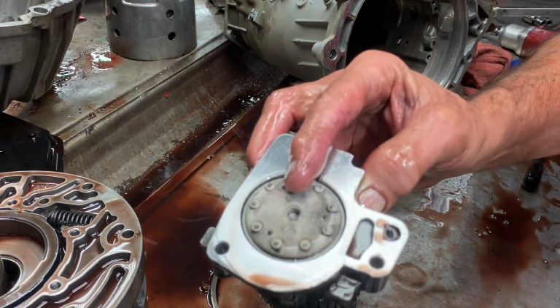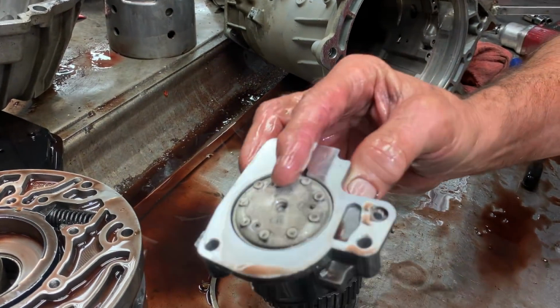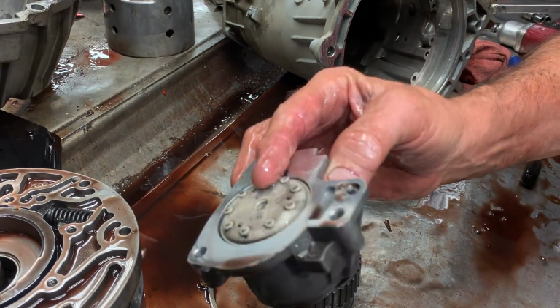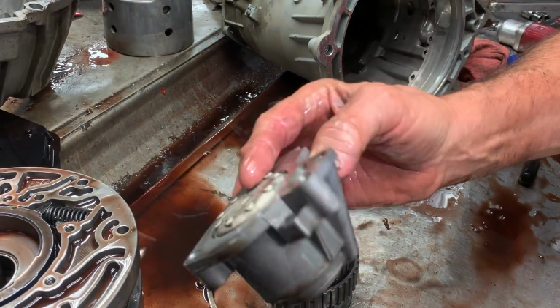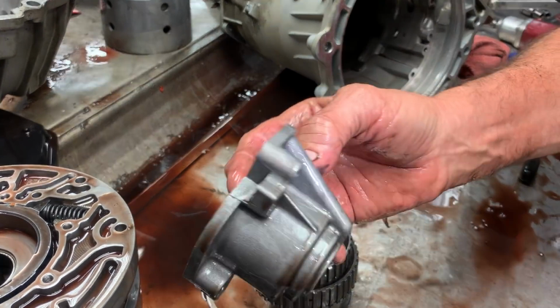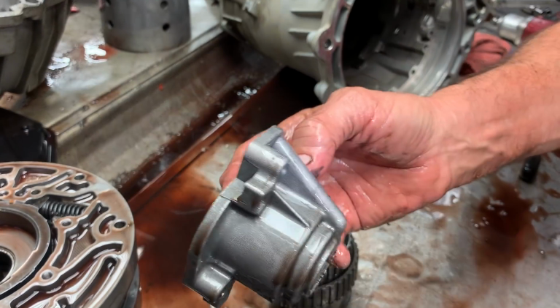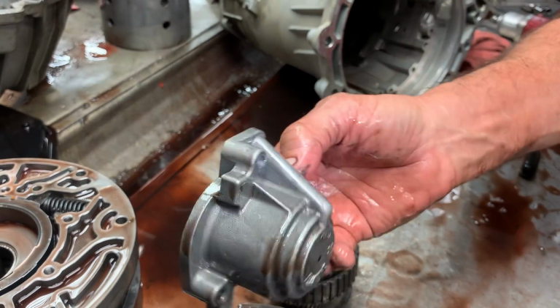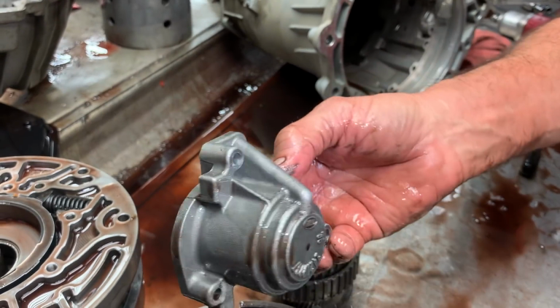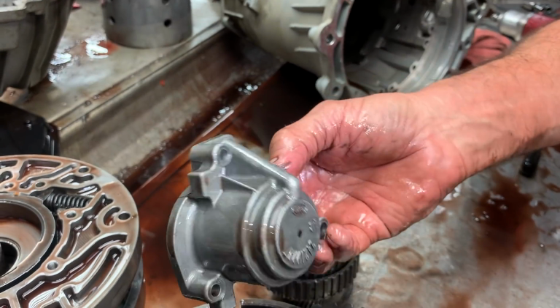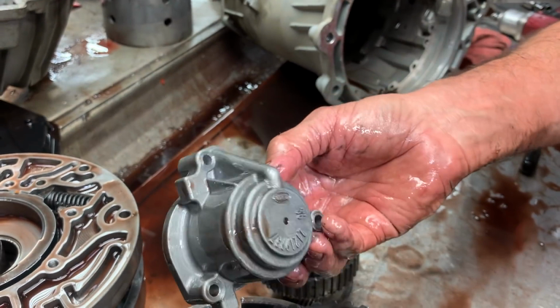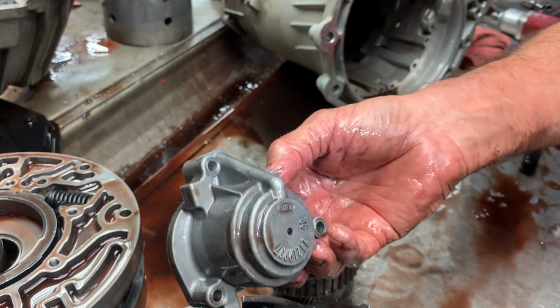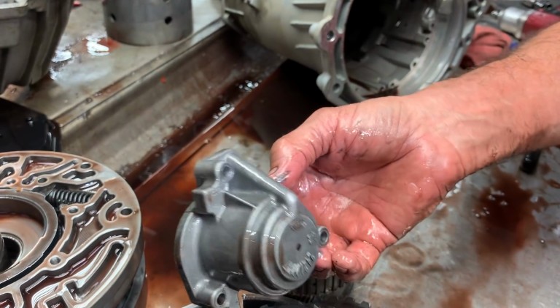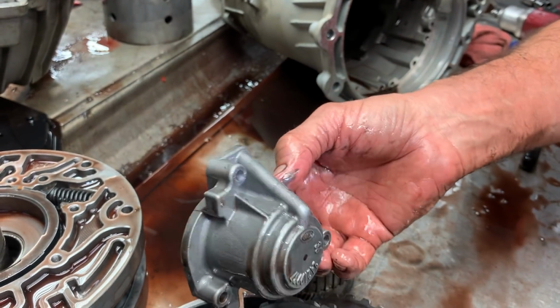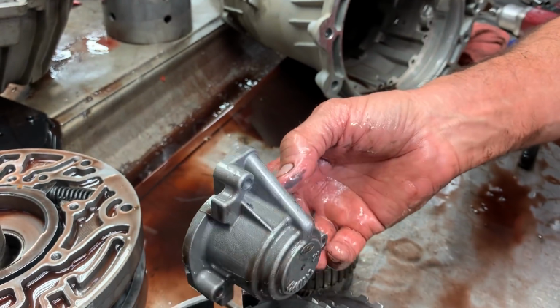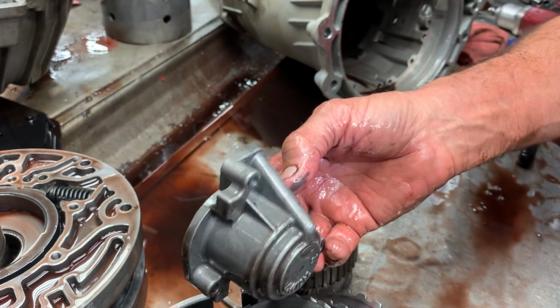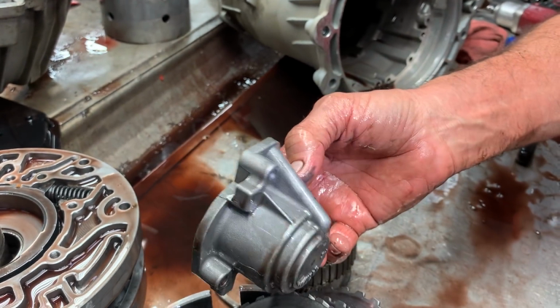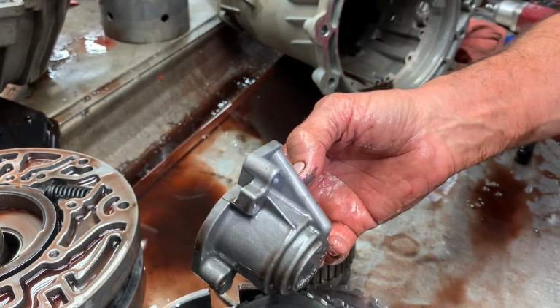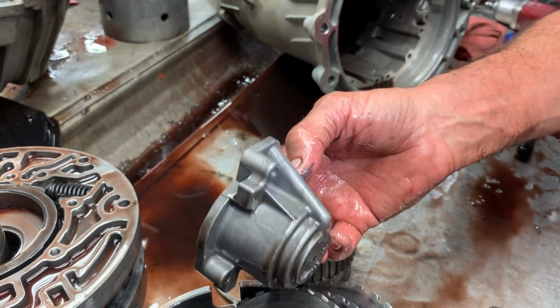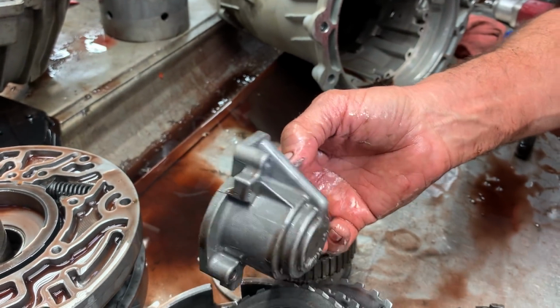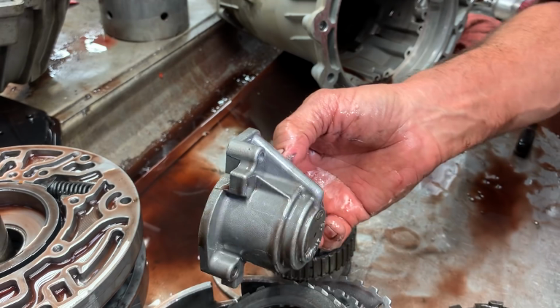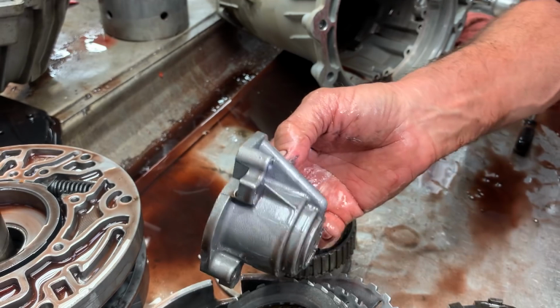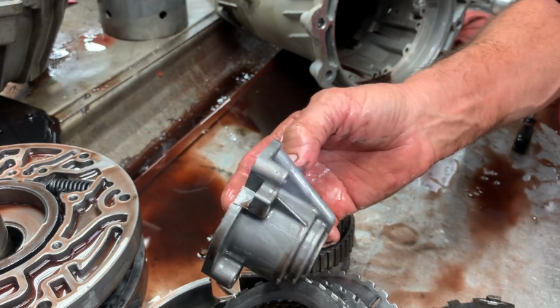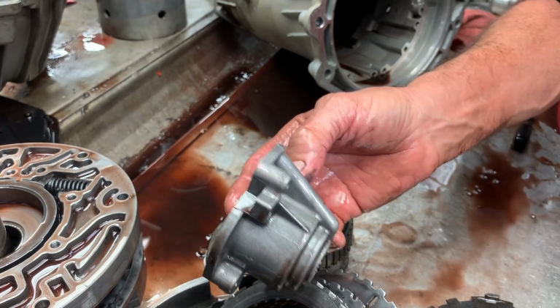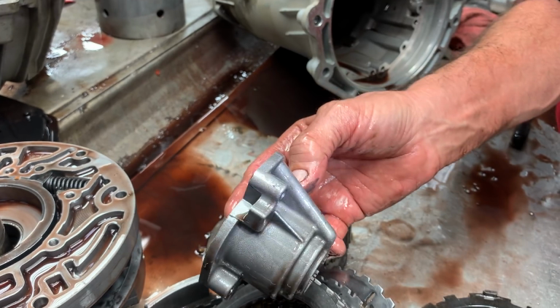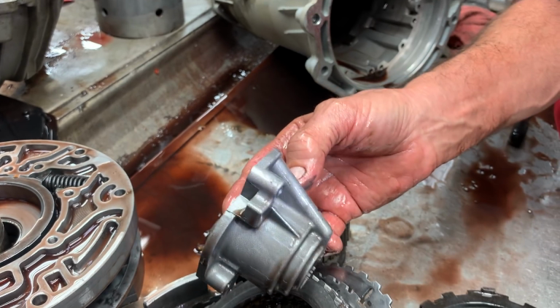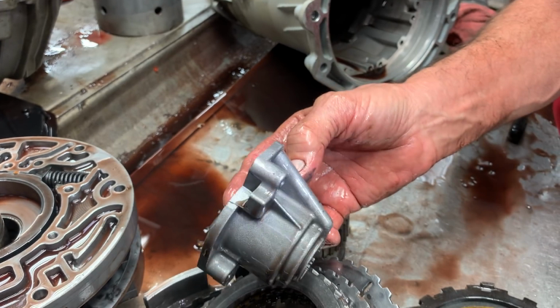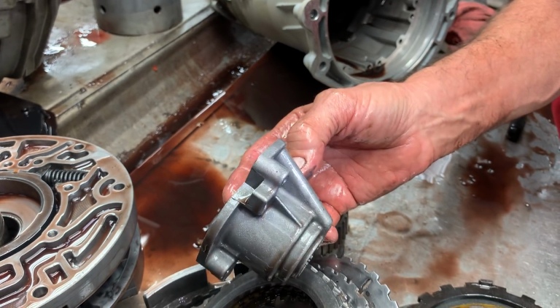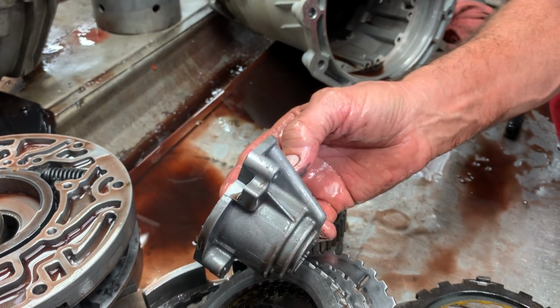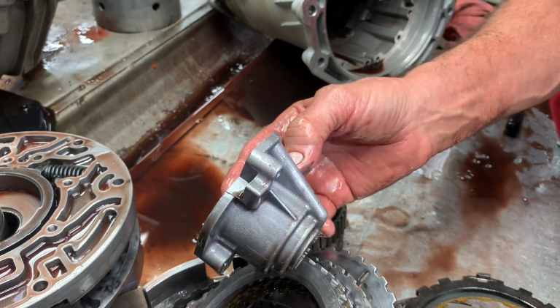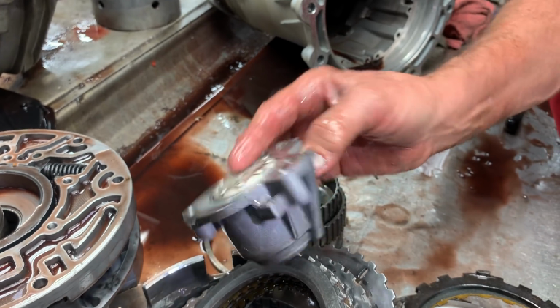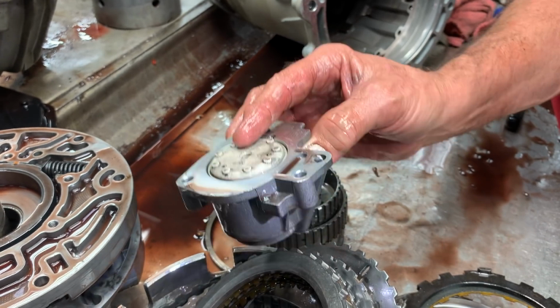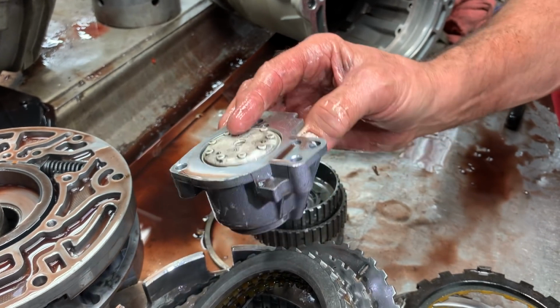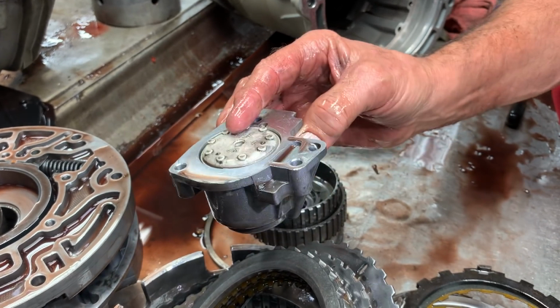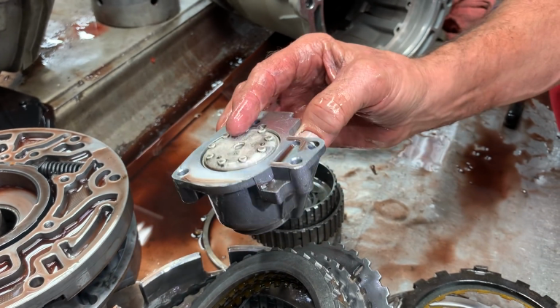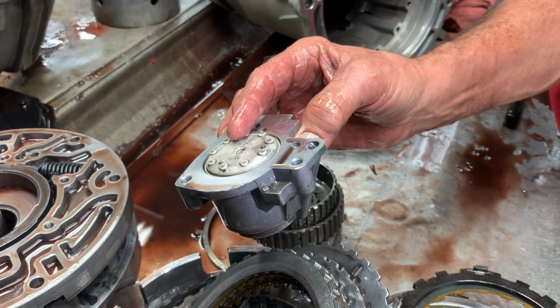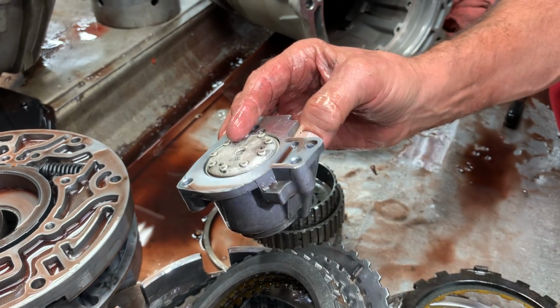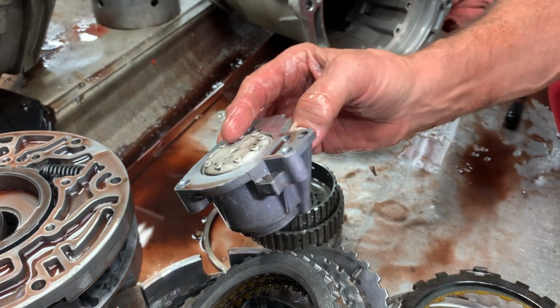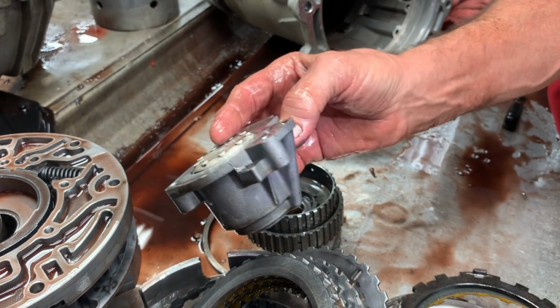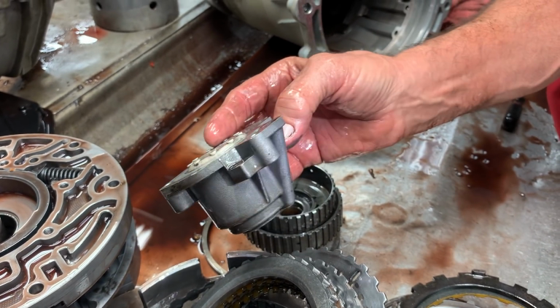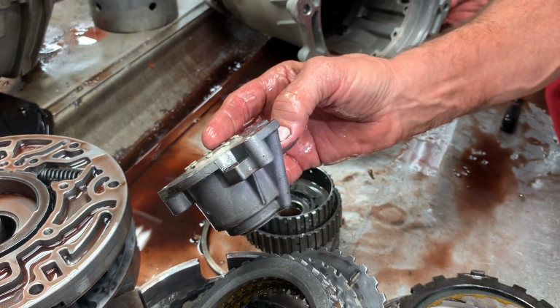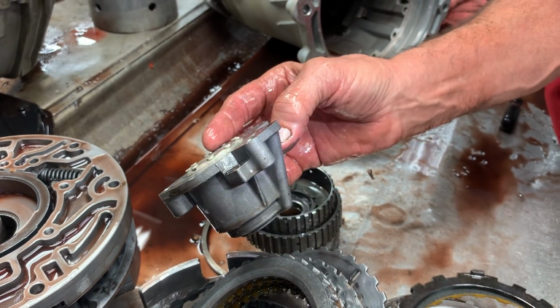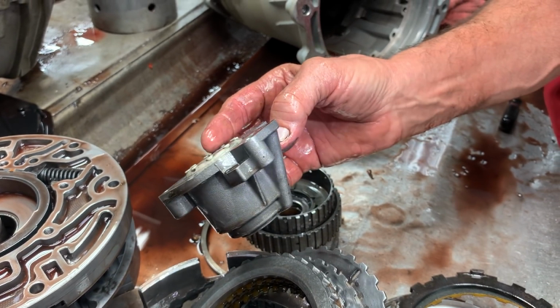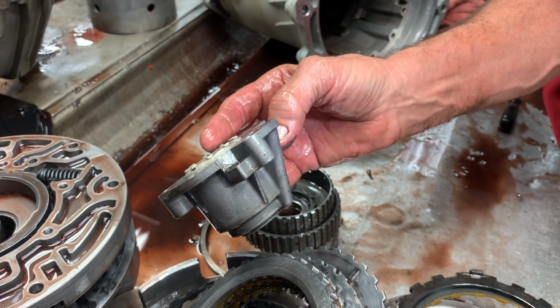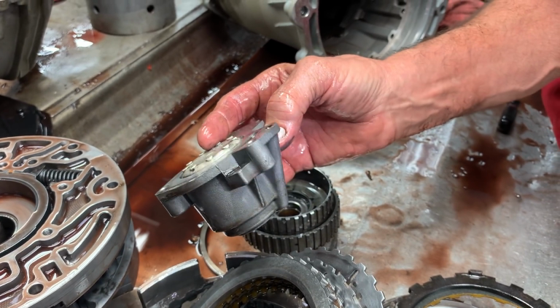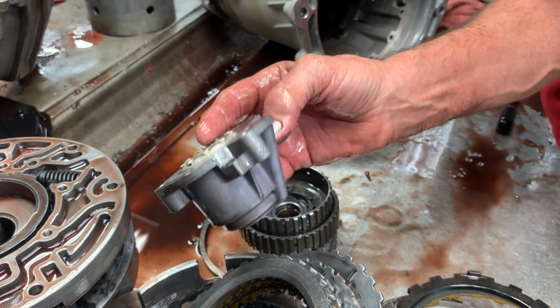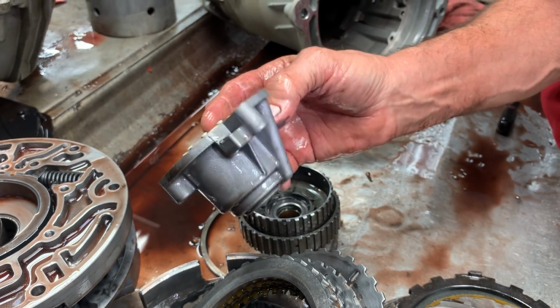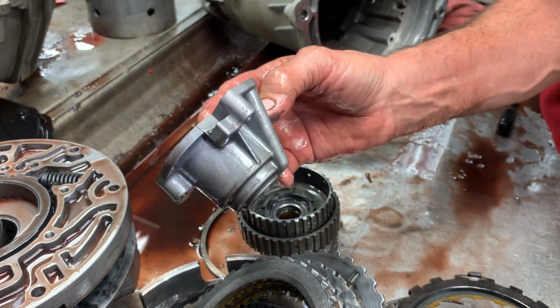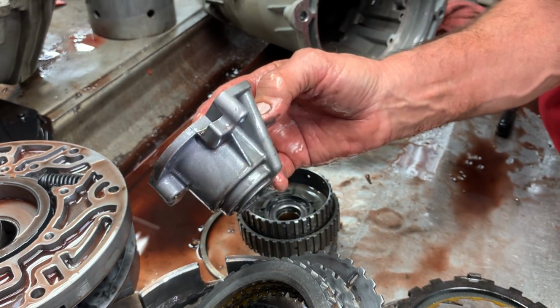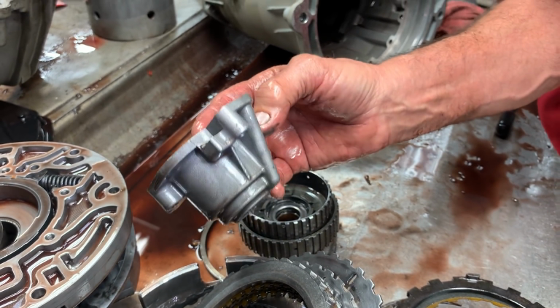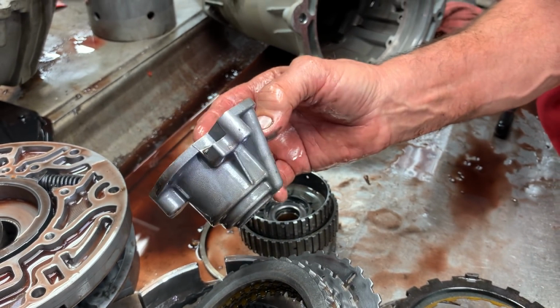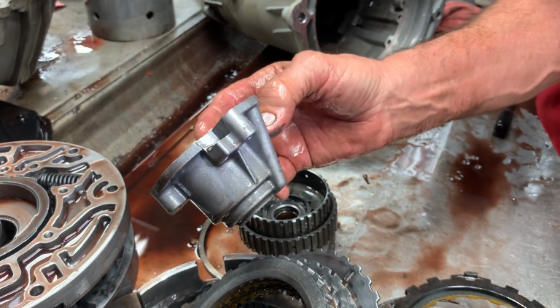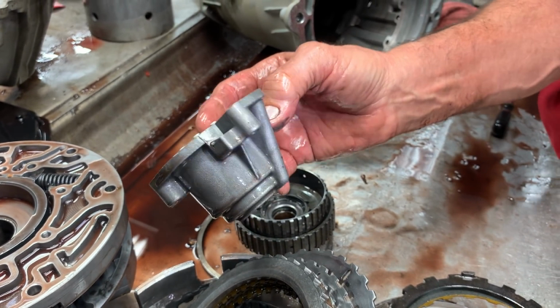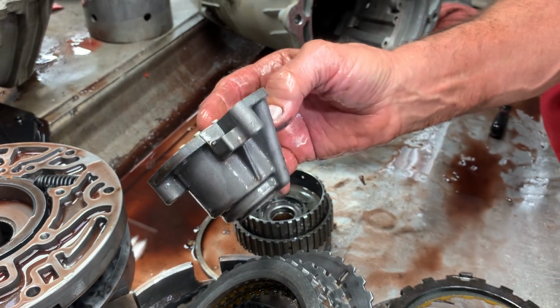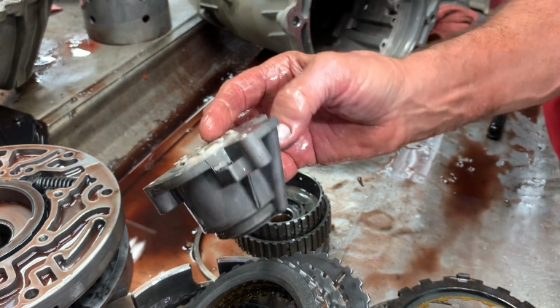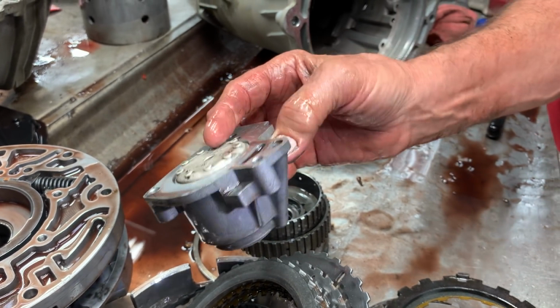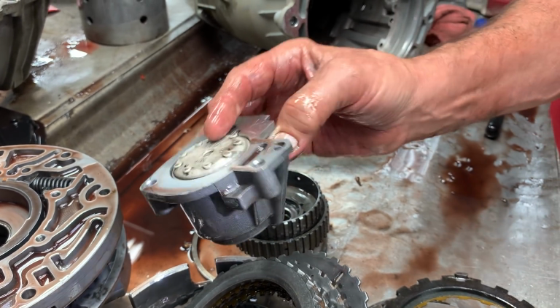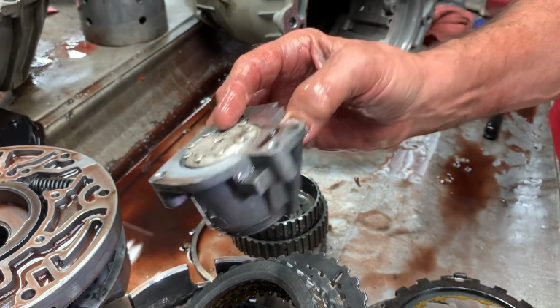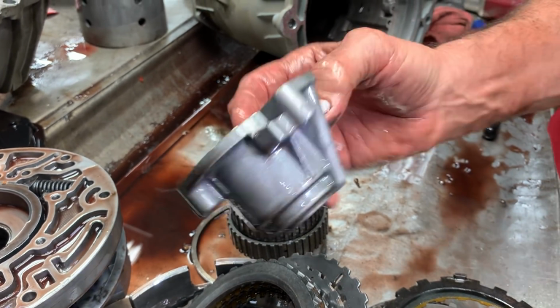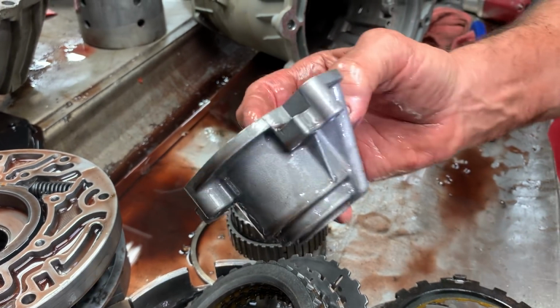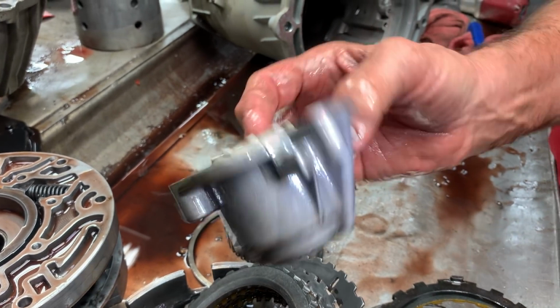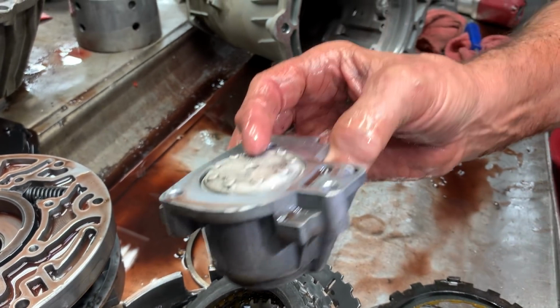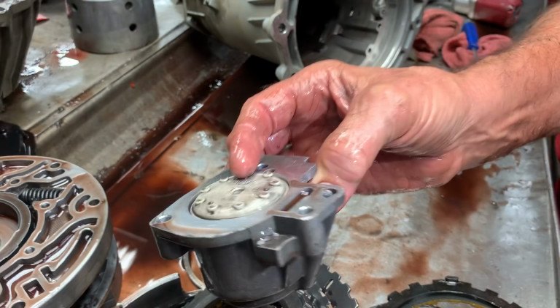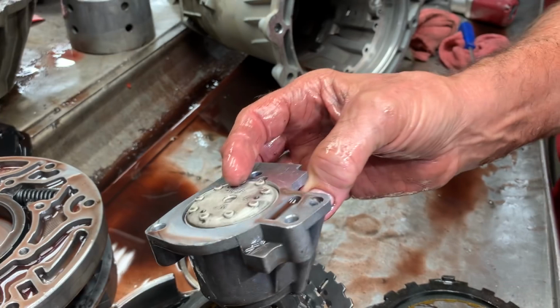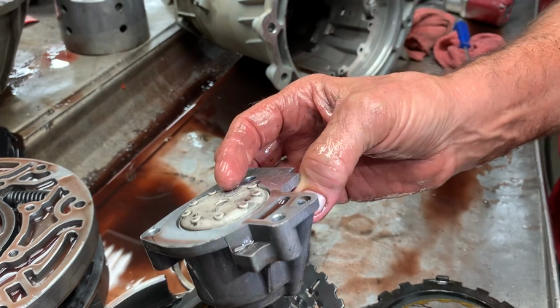If you ever look in a 4L60 or 700, they have no 2-3 accumulator — it's because they use the band push-off for the accumulator.